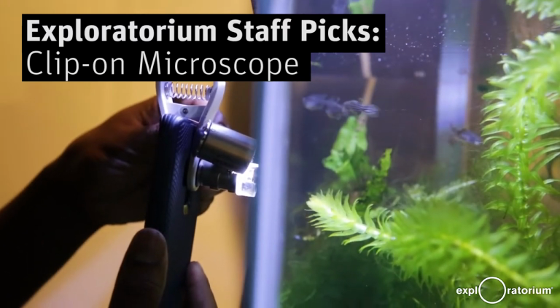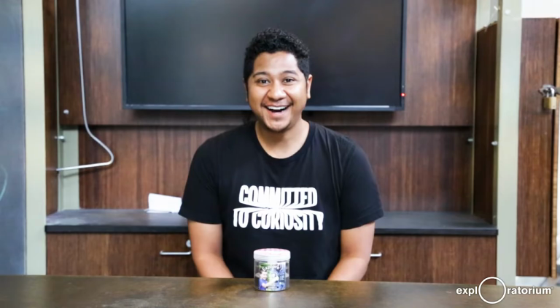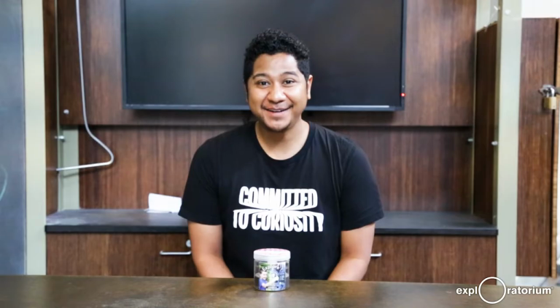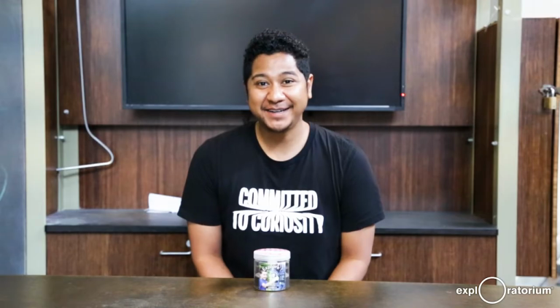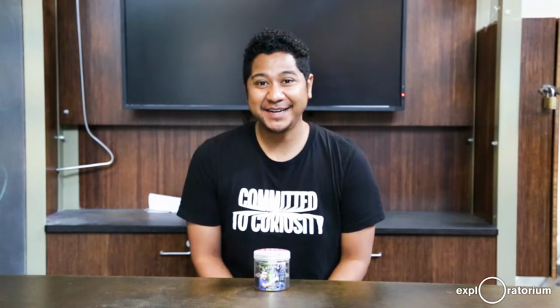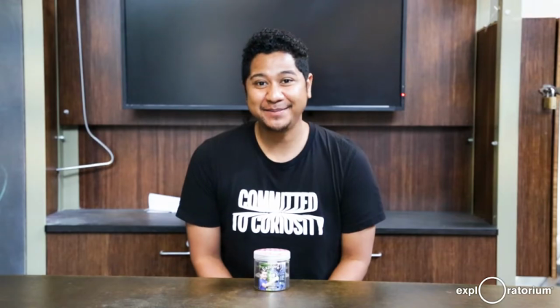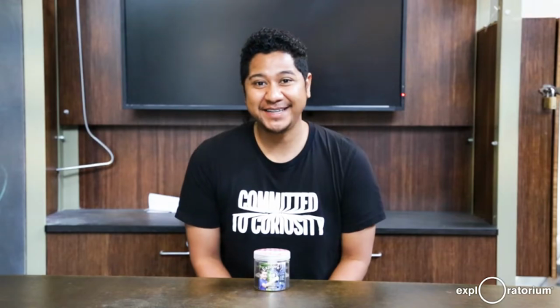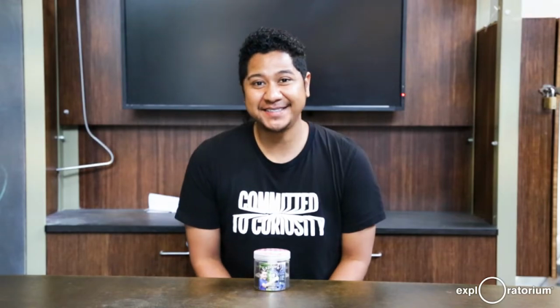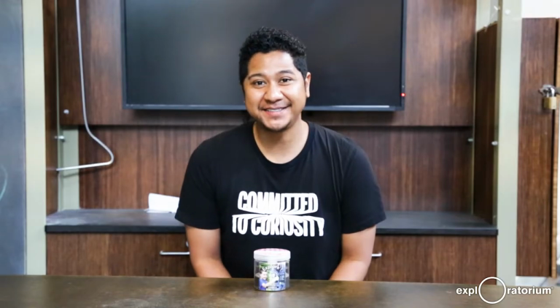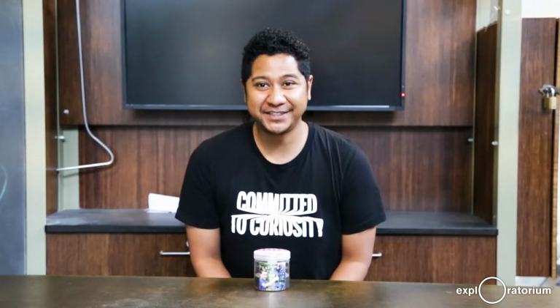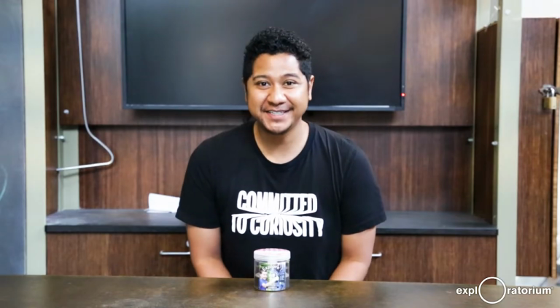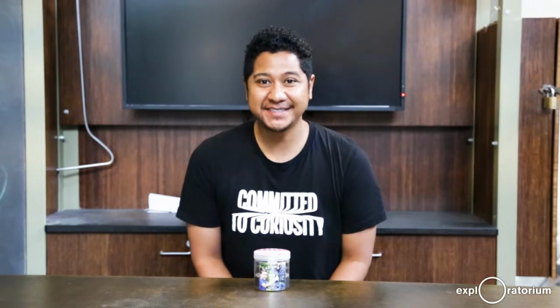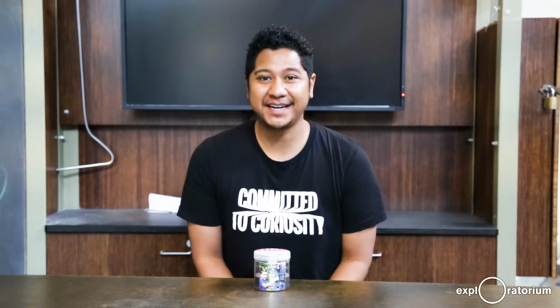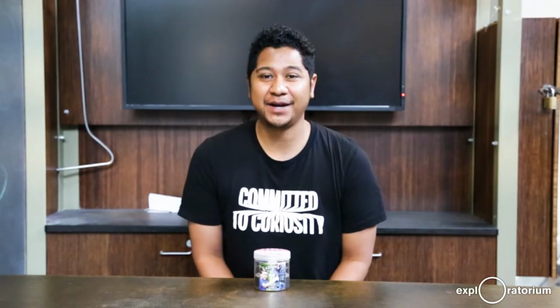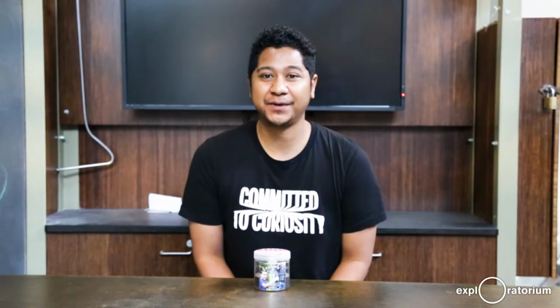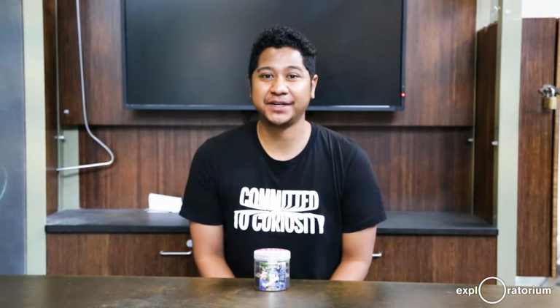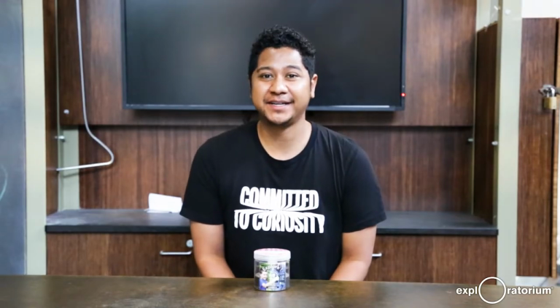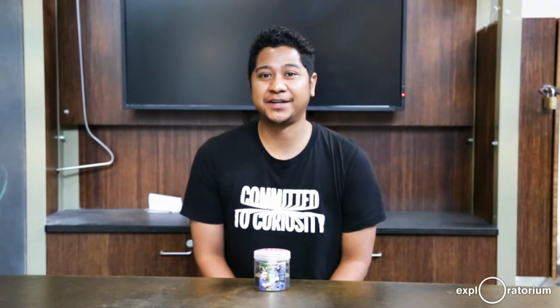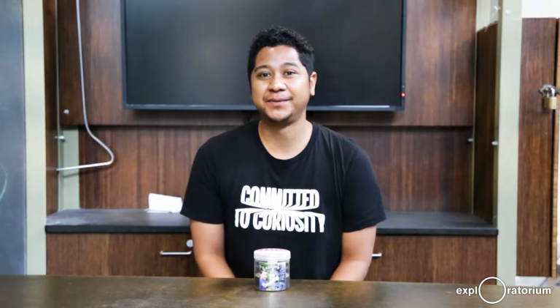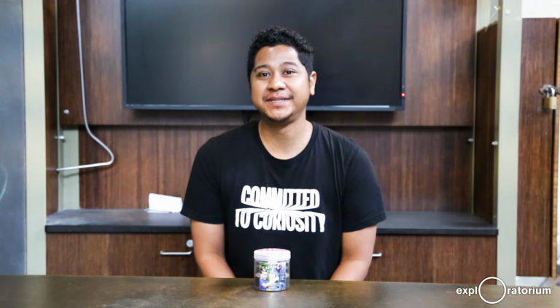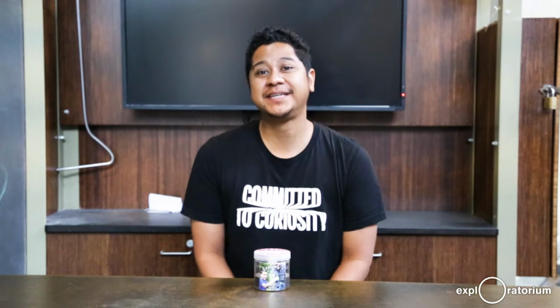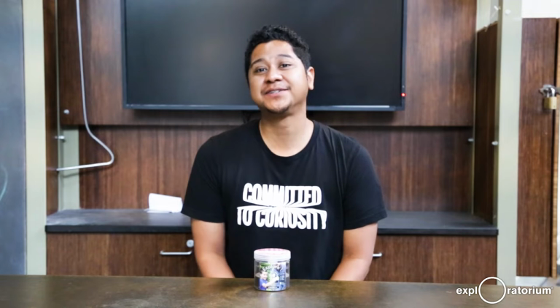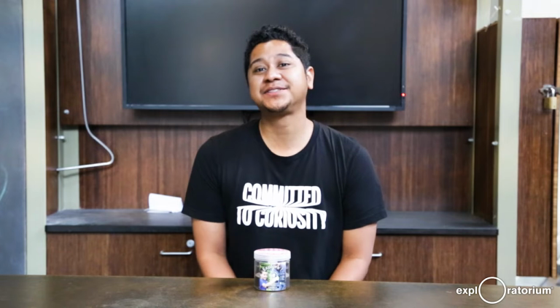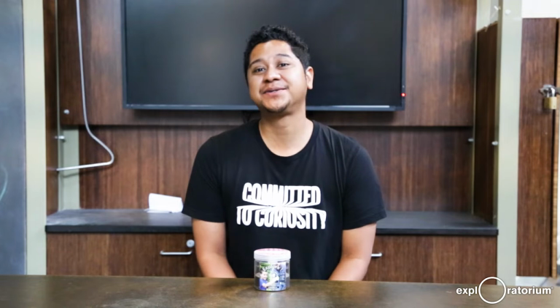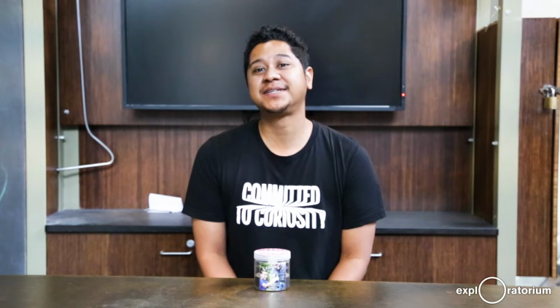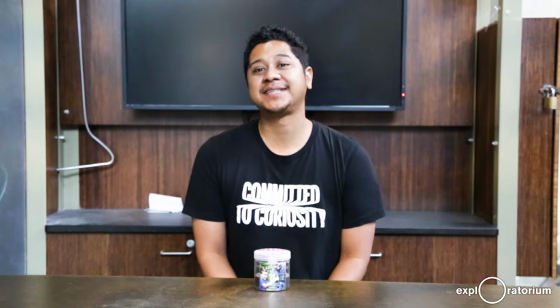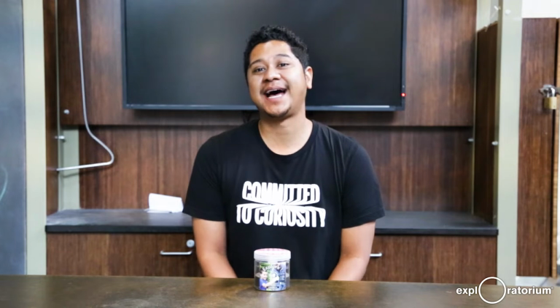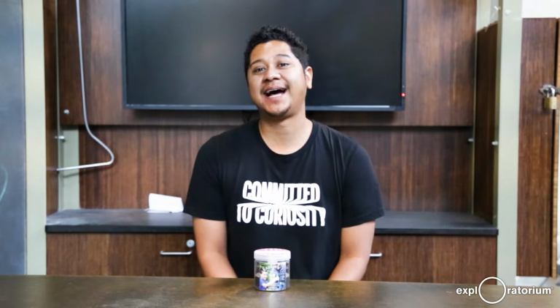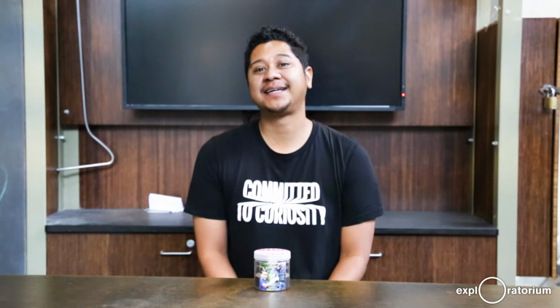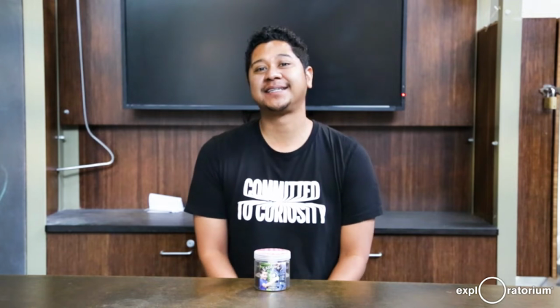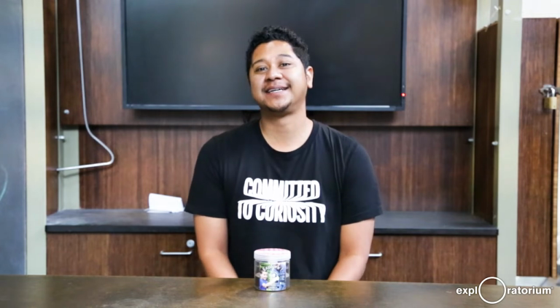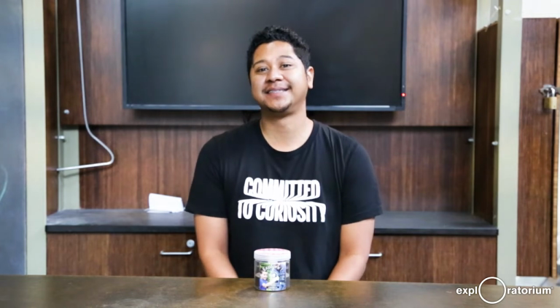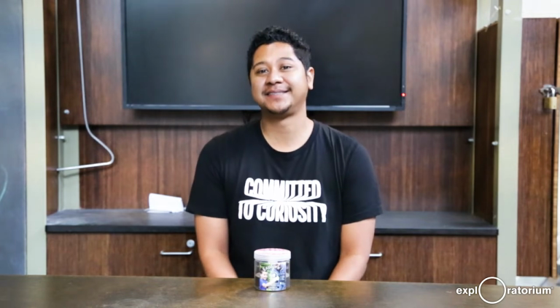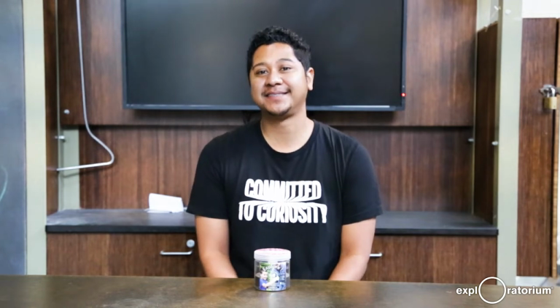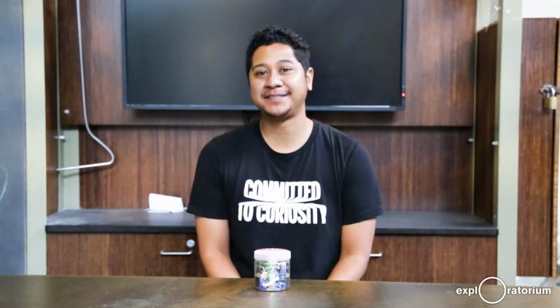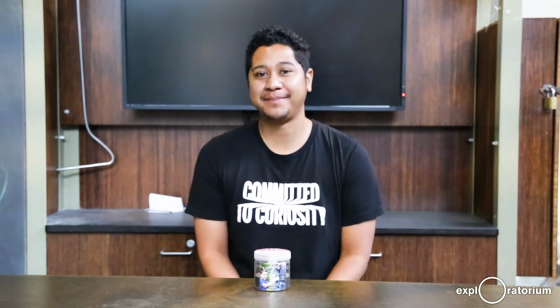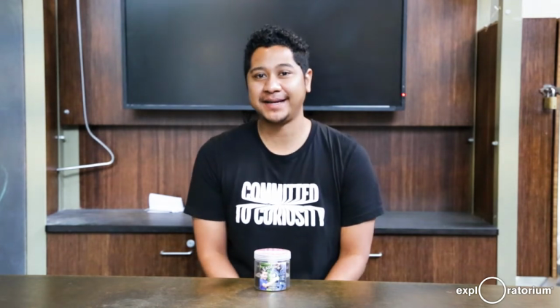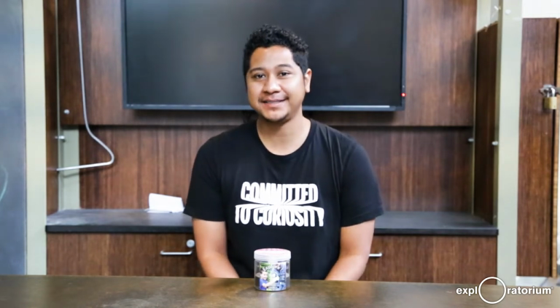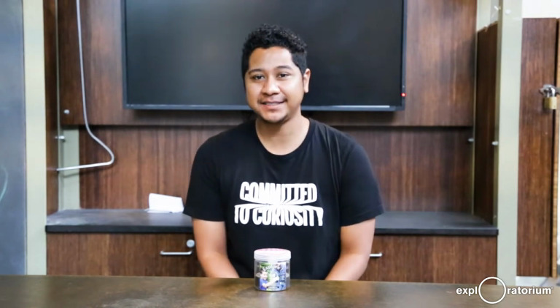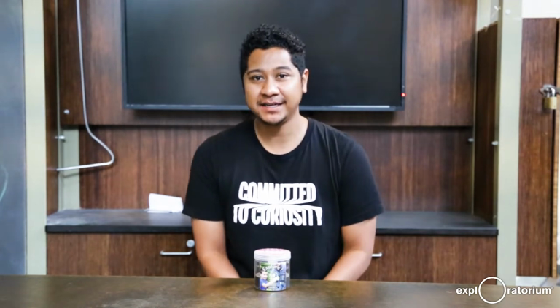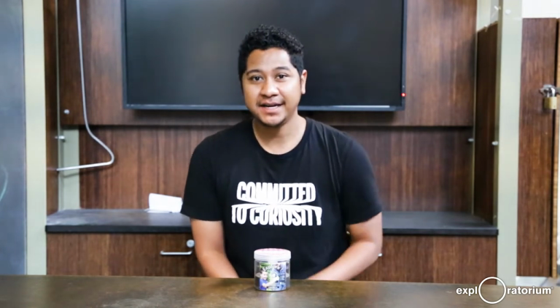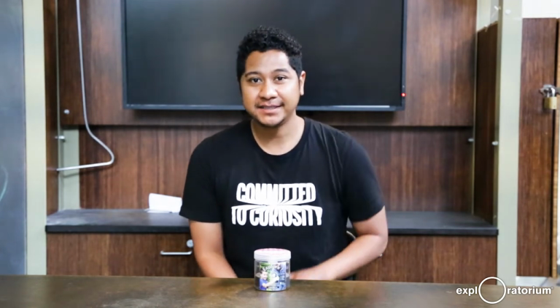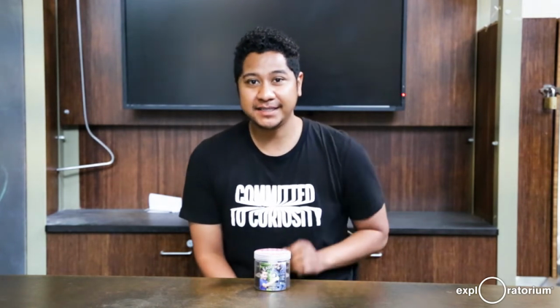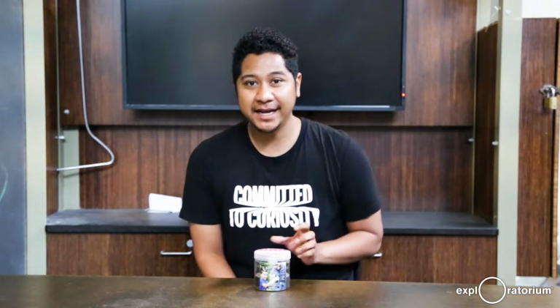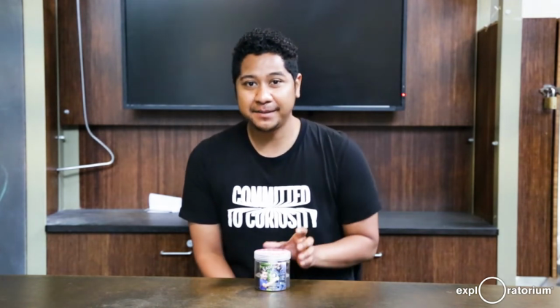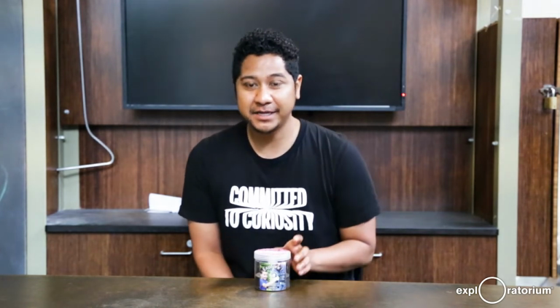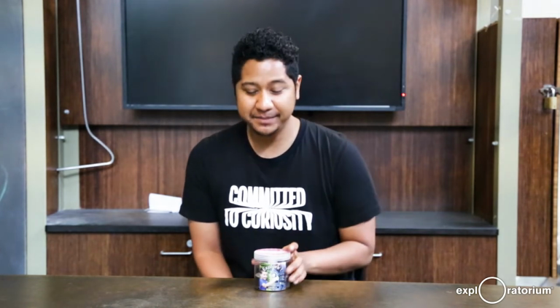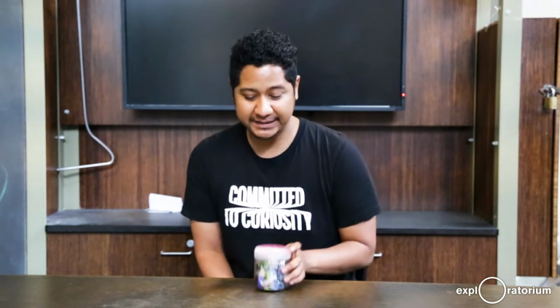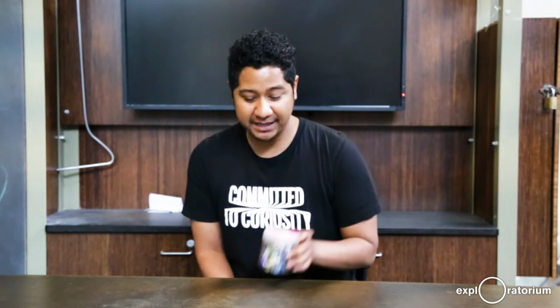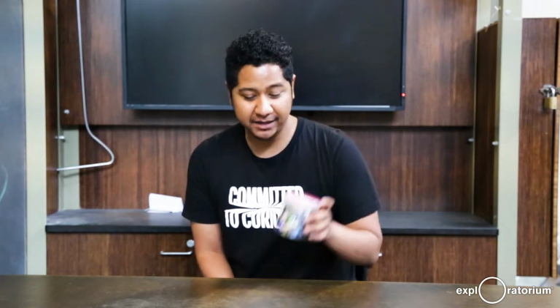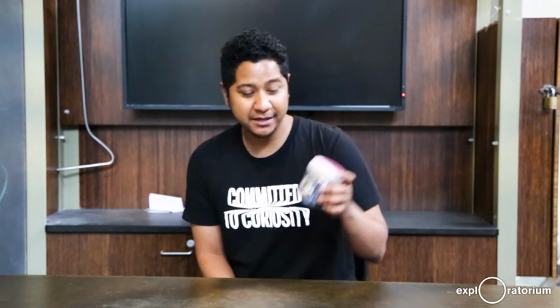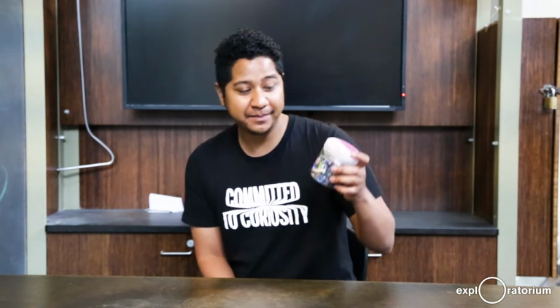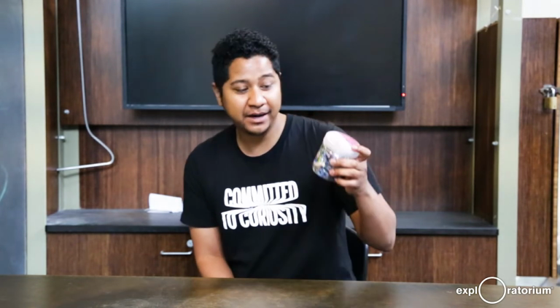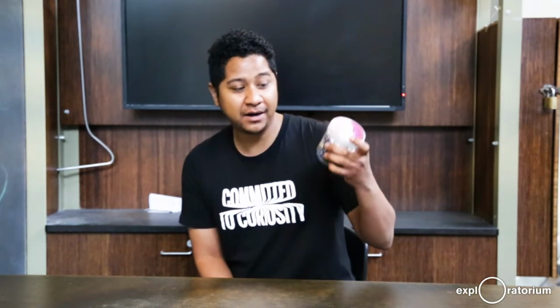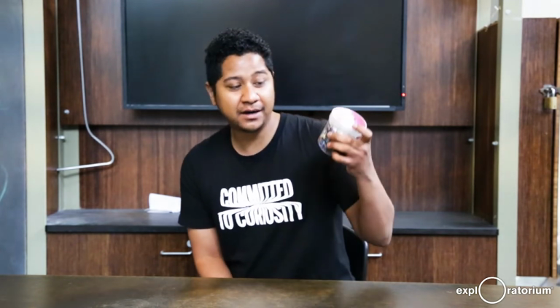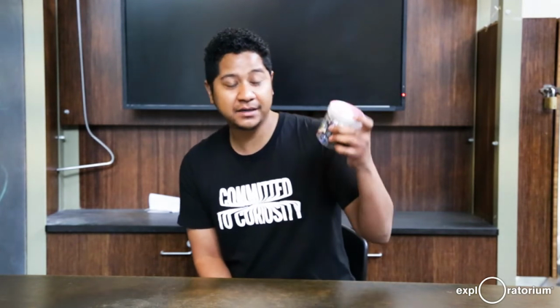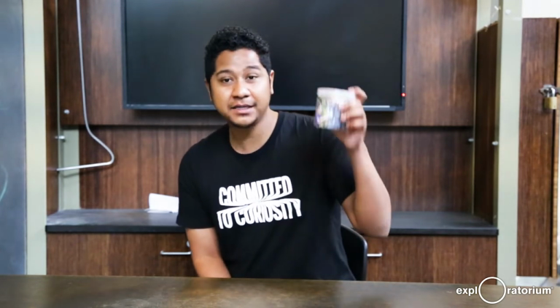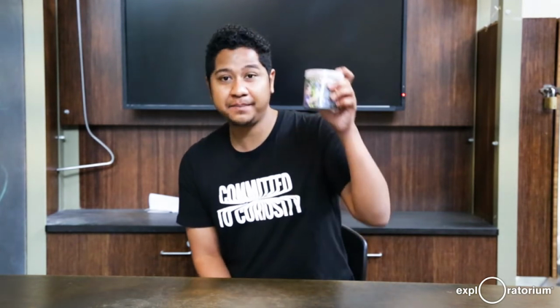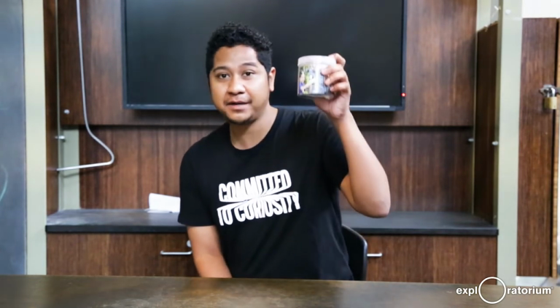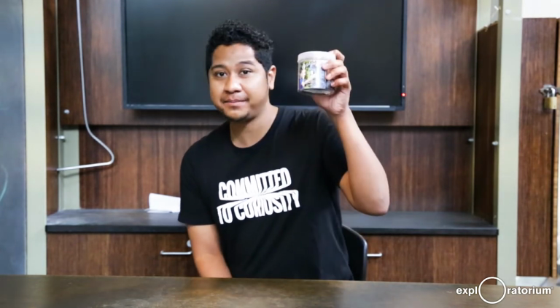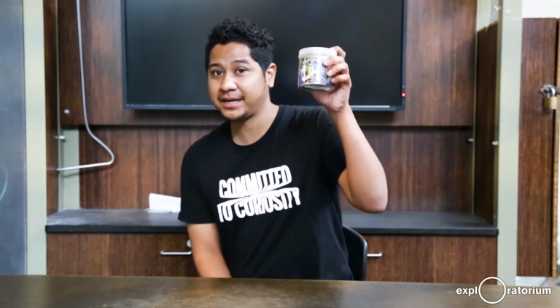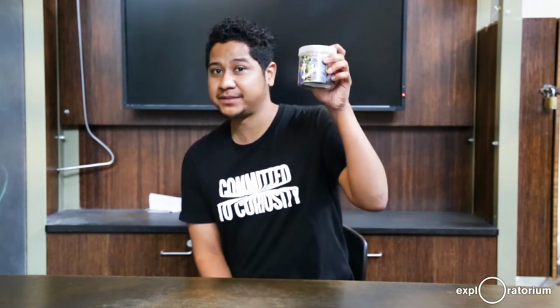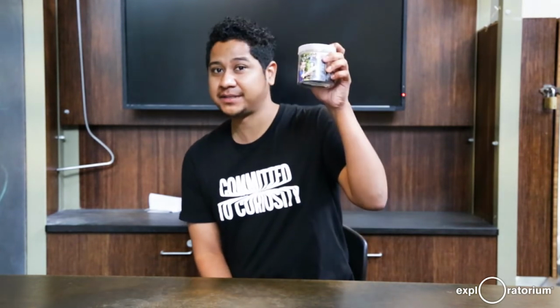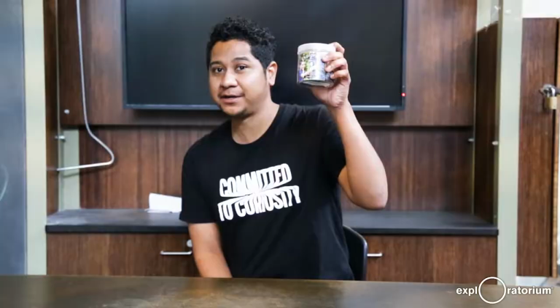Hi, my name is Ernest. I work in our retail stores as an assistant manager. Today I'm going to be talking about our clip-on microscope.